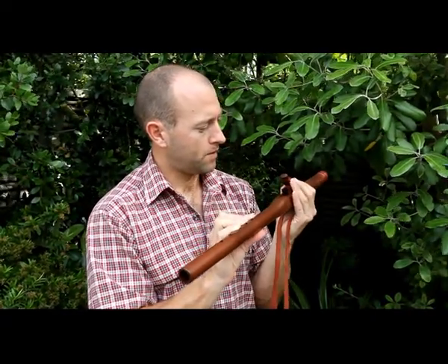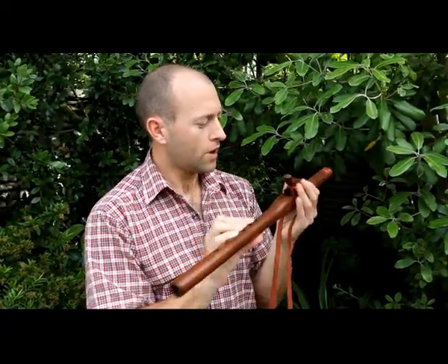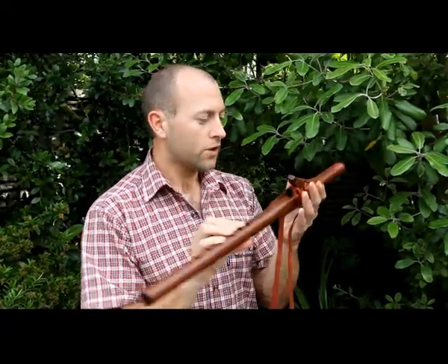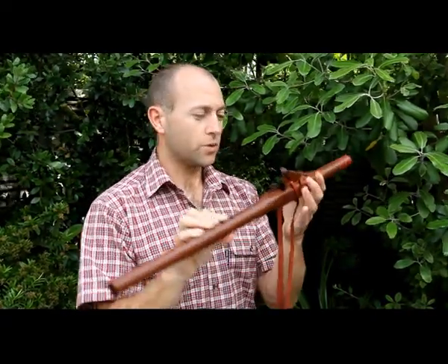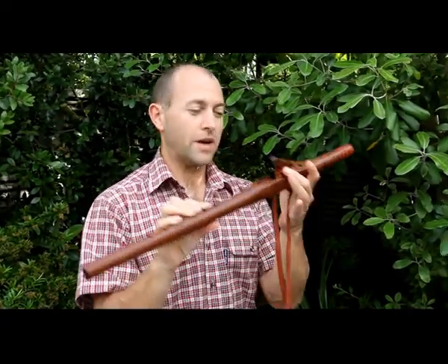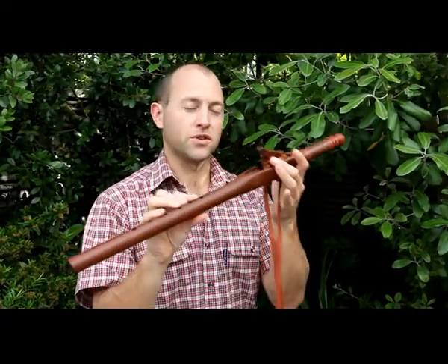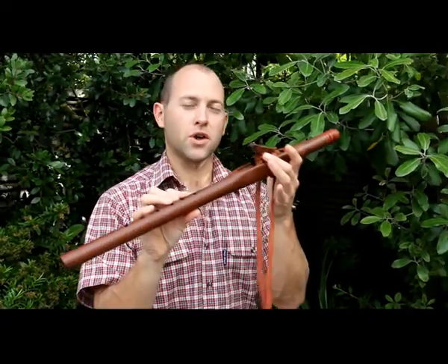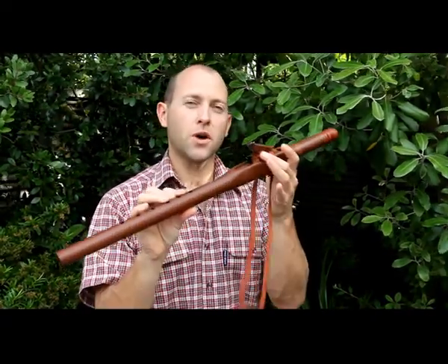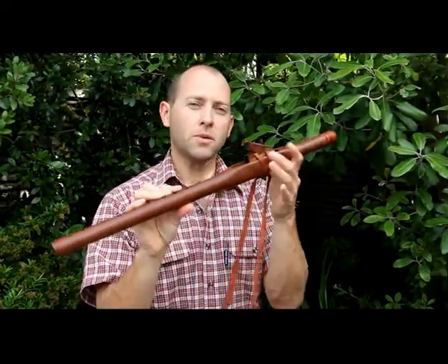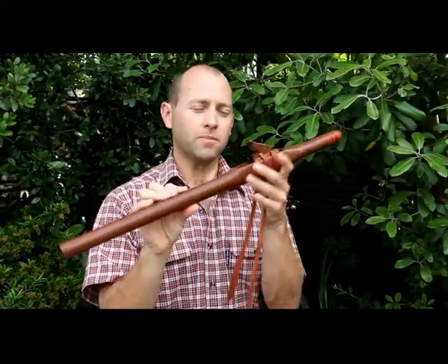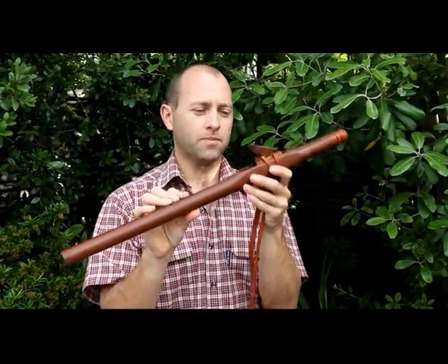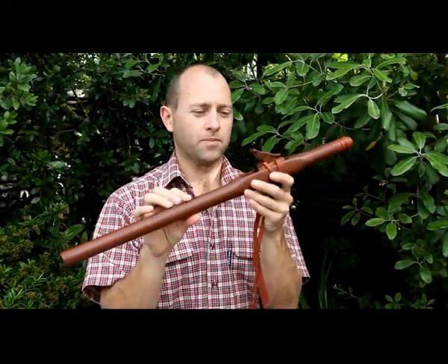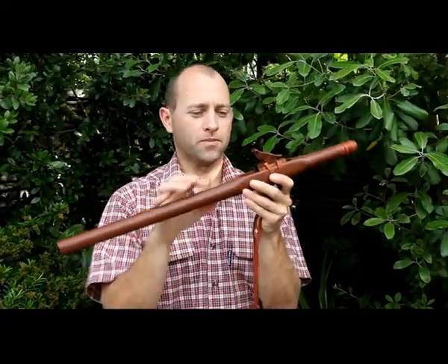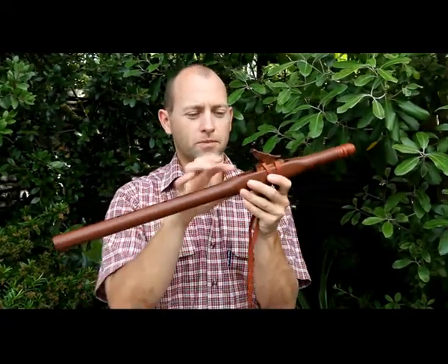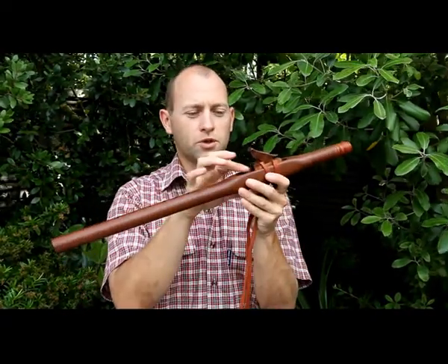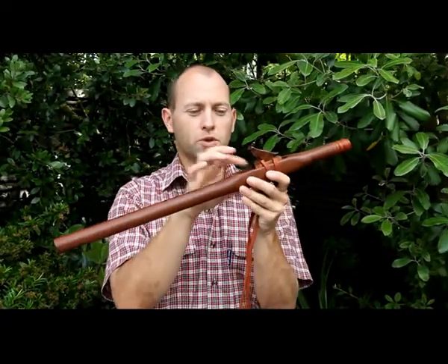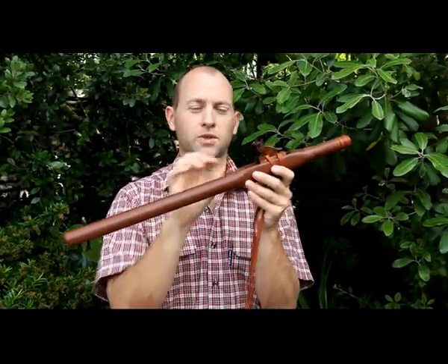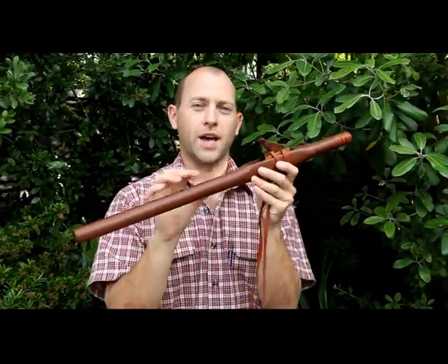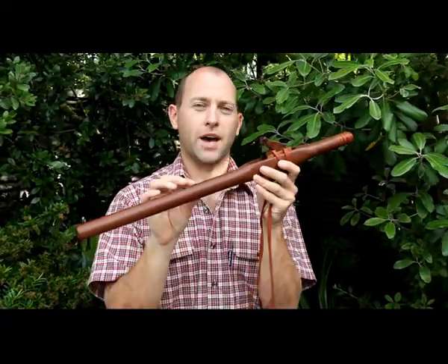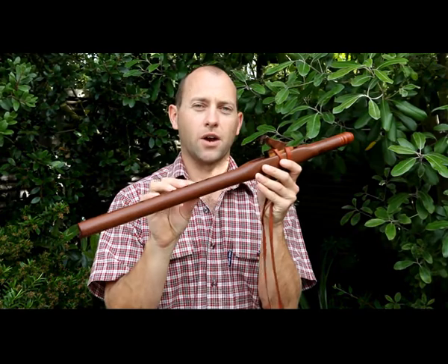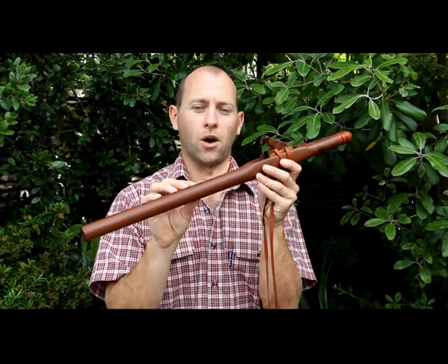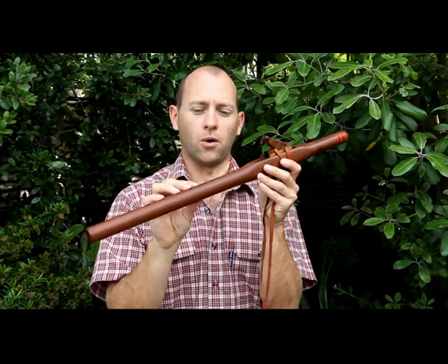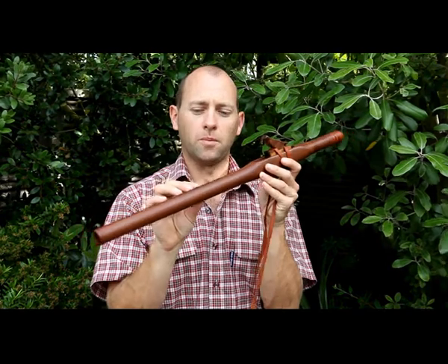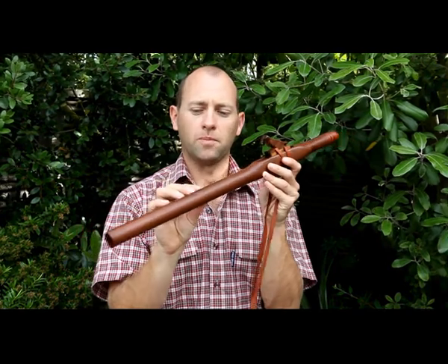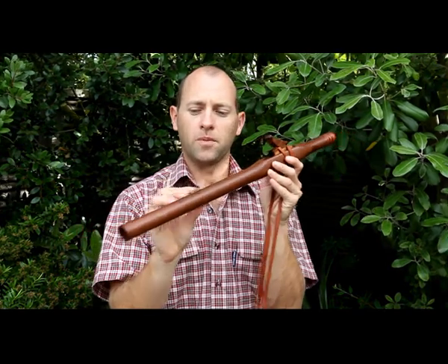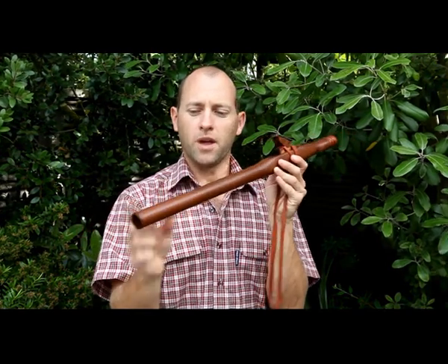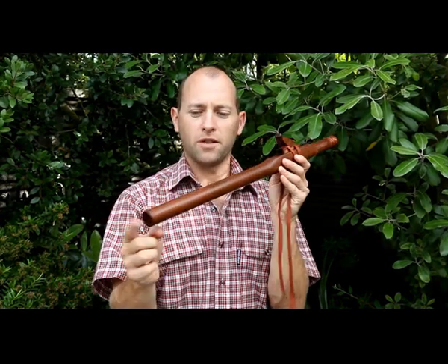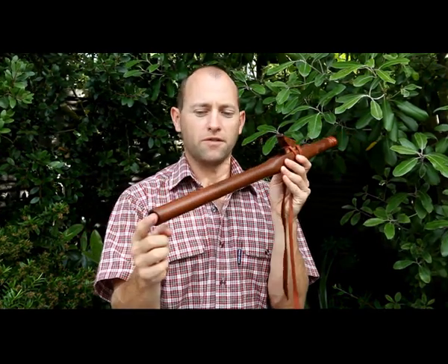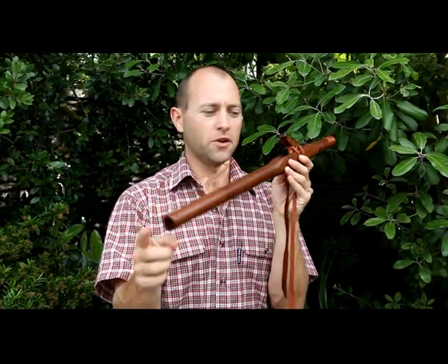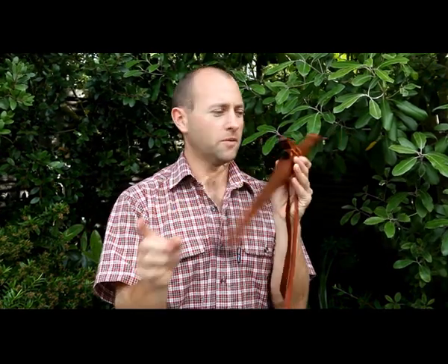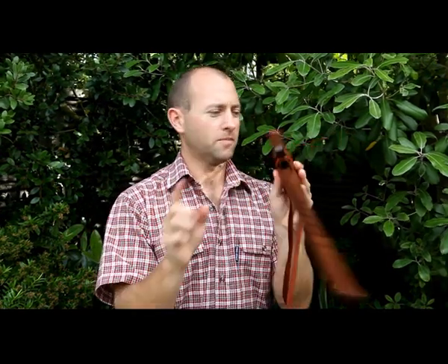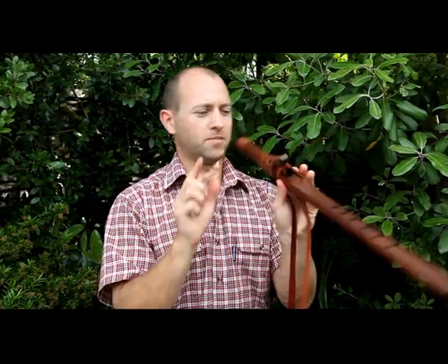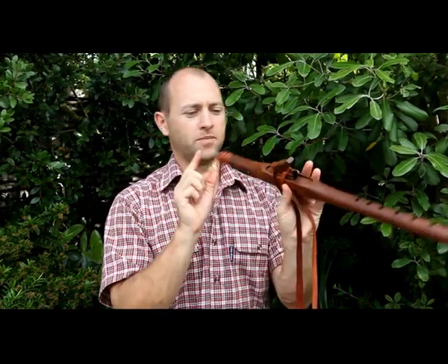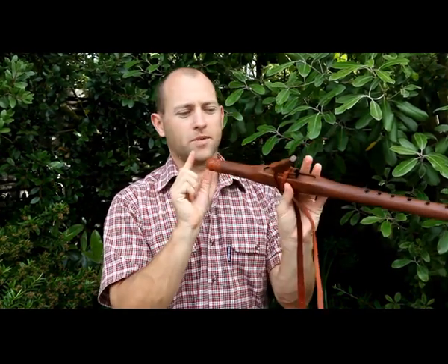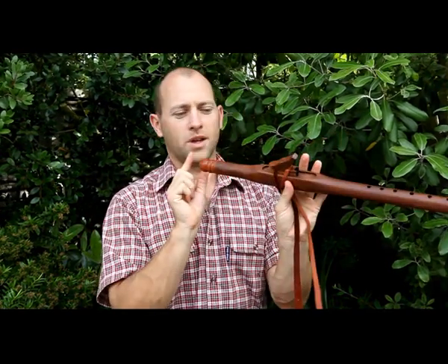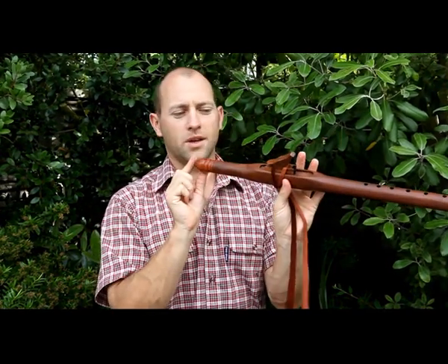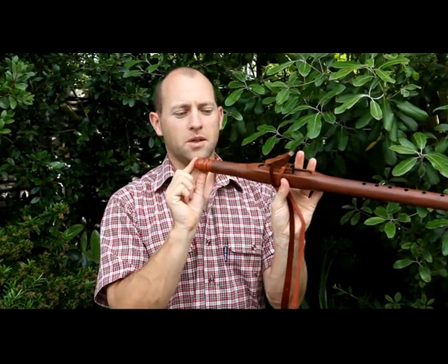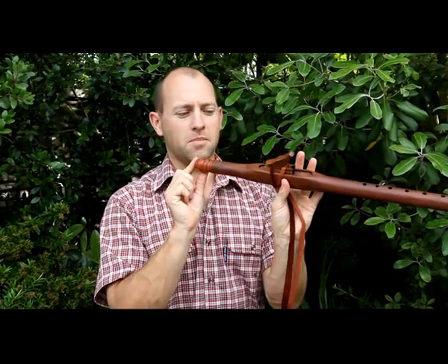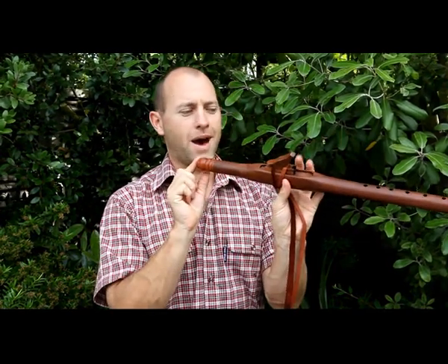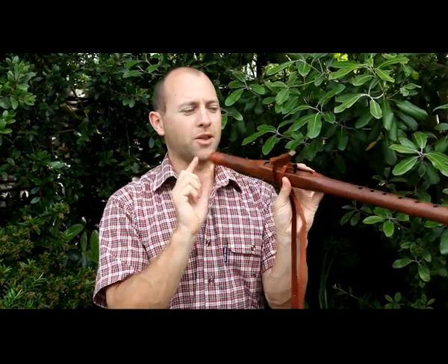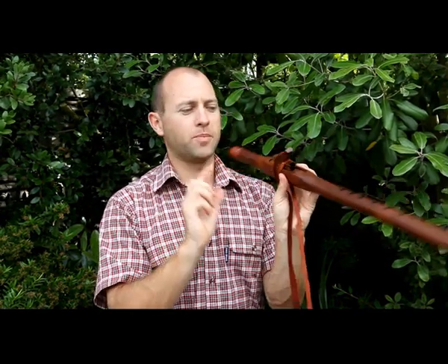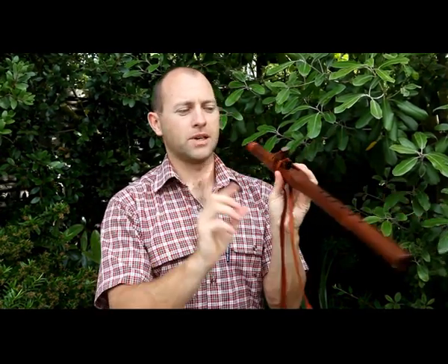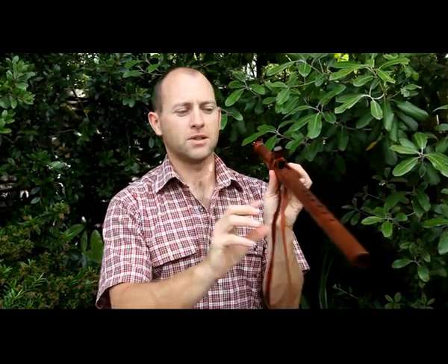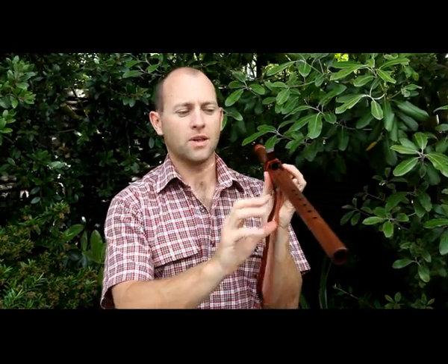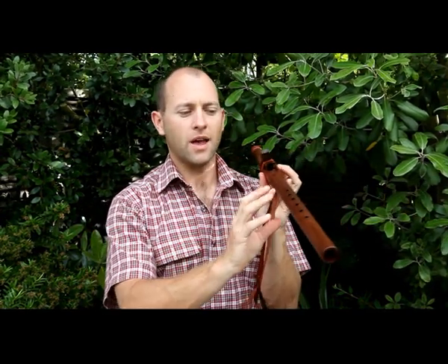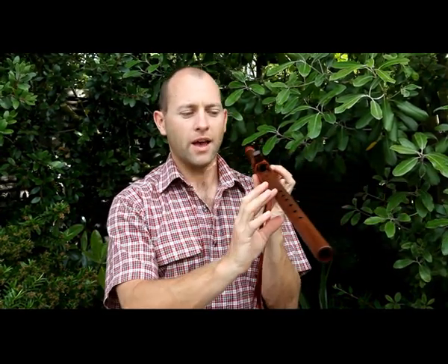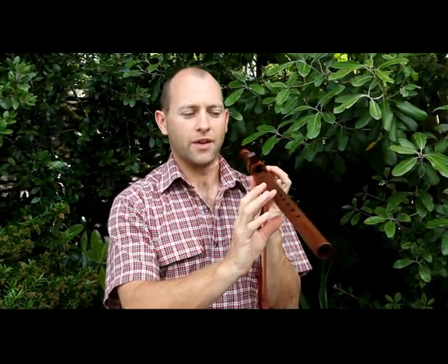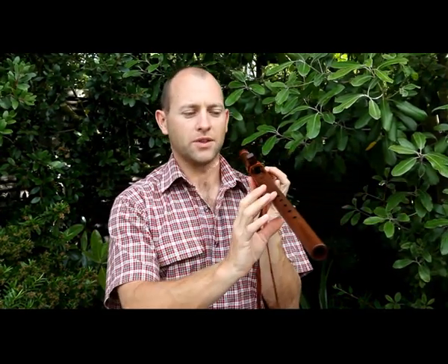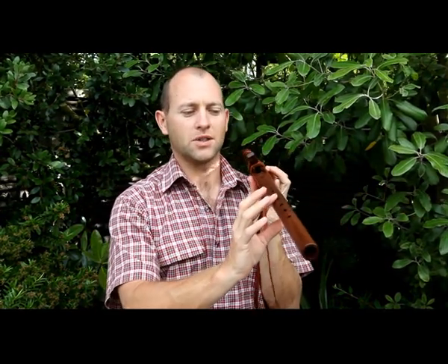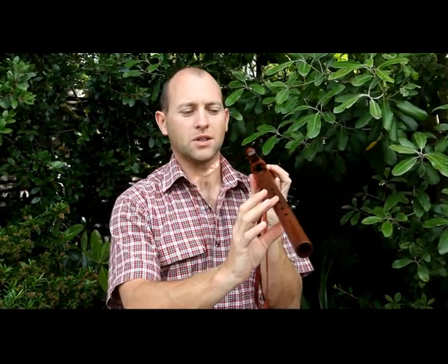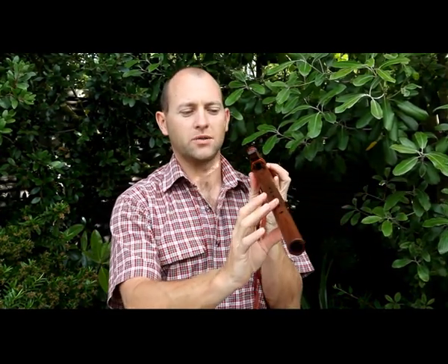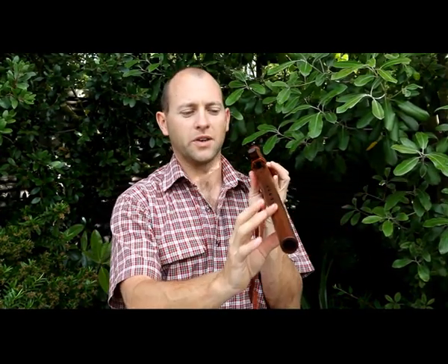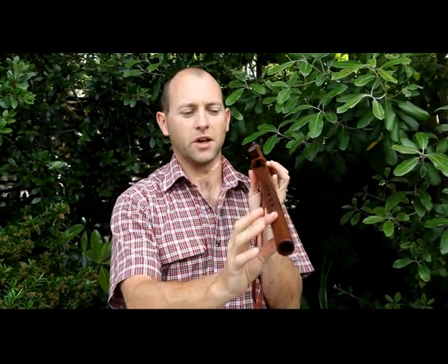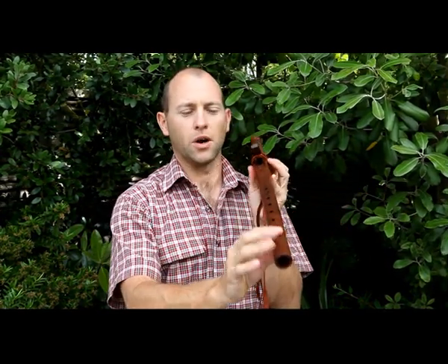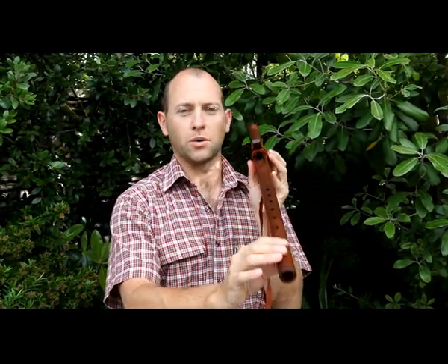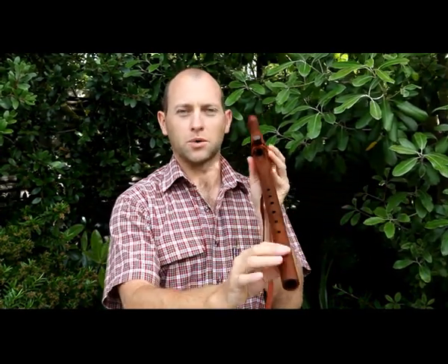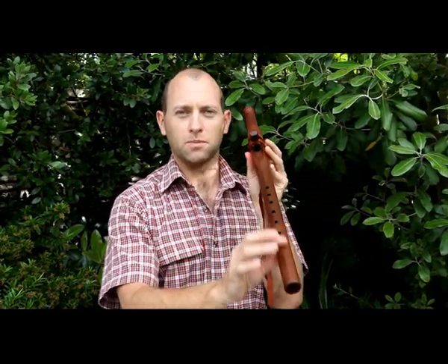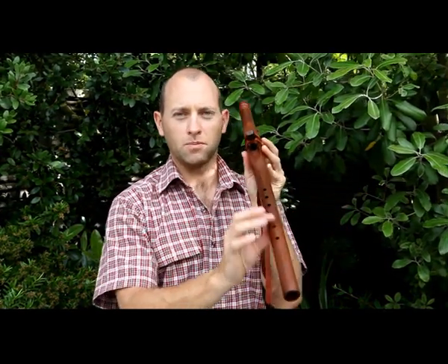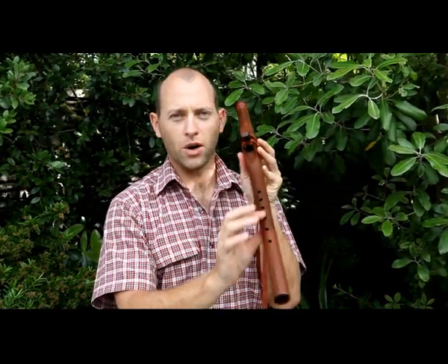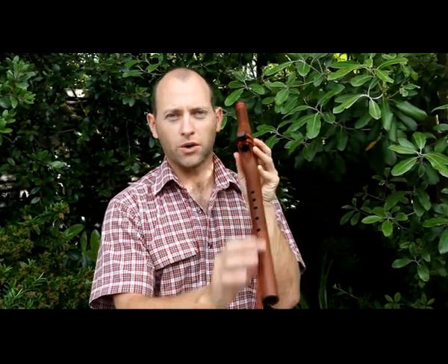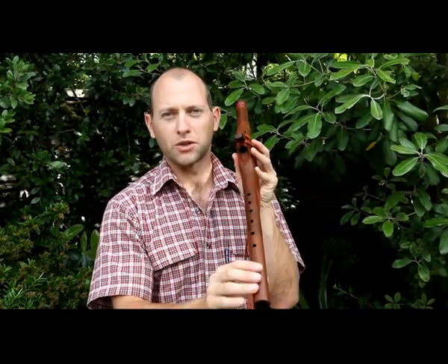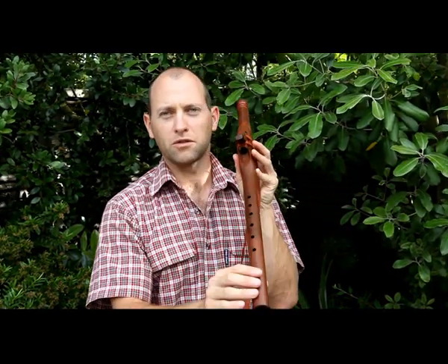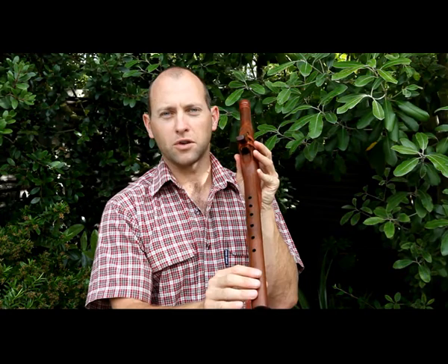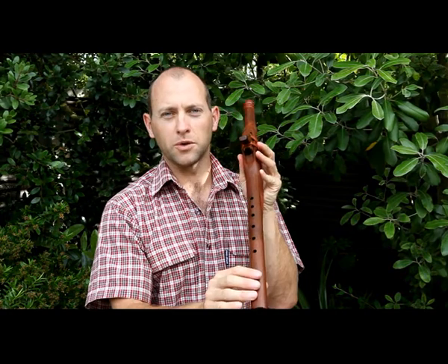So to summarize, we have the totem, the true sound hole, the foot, the mouthpiece, and the six finger holes on your flute.